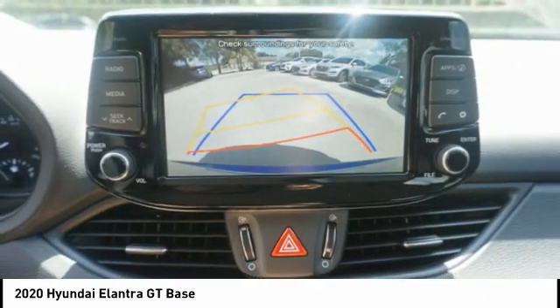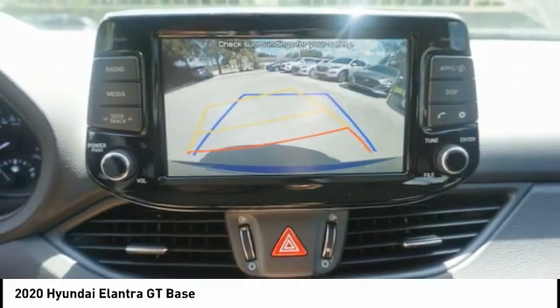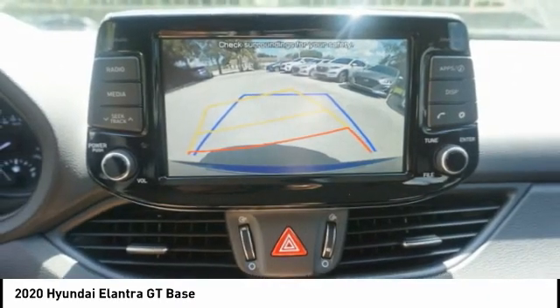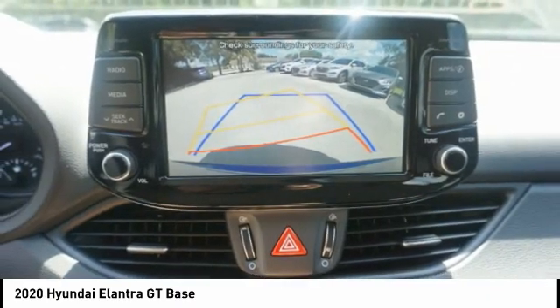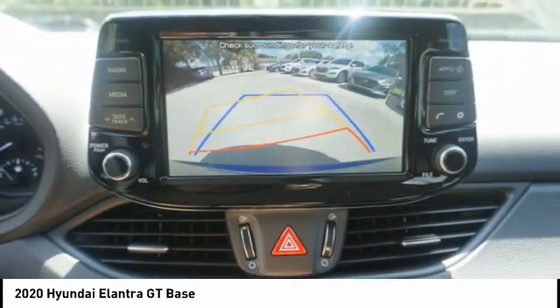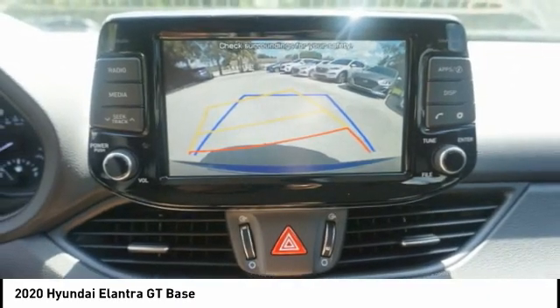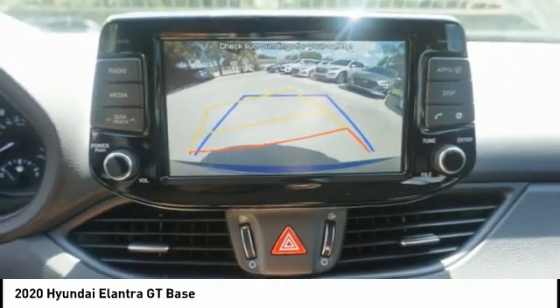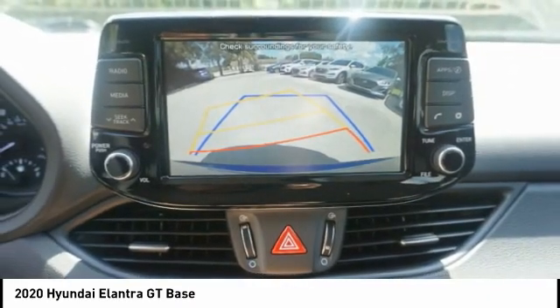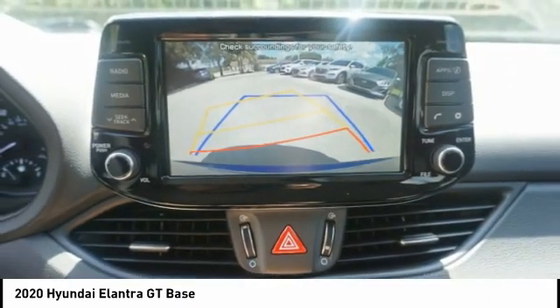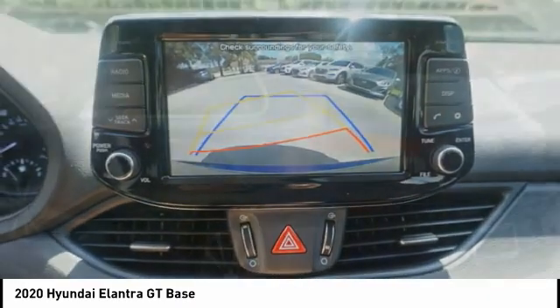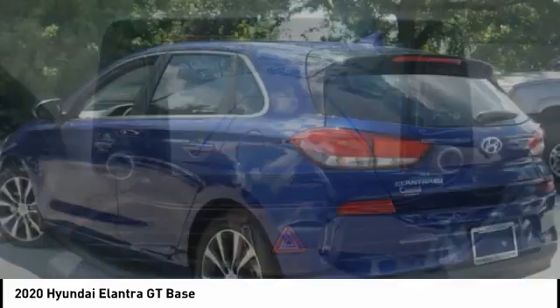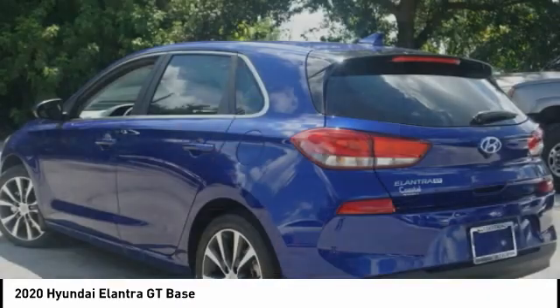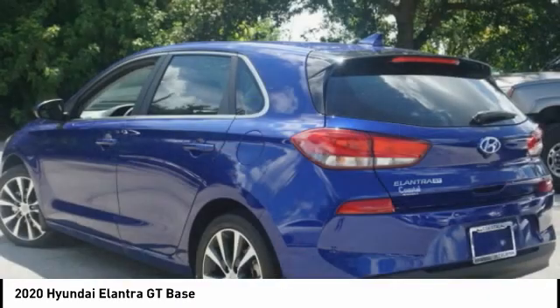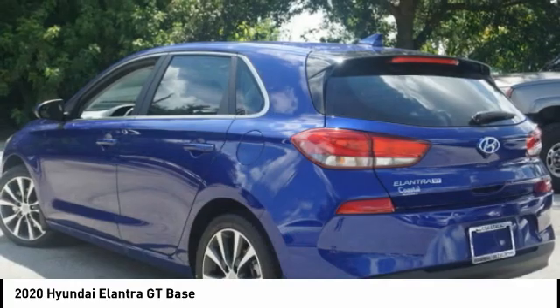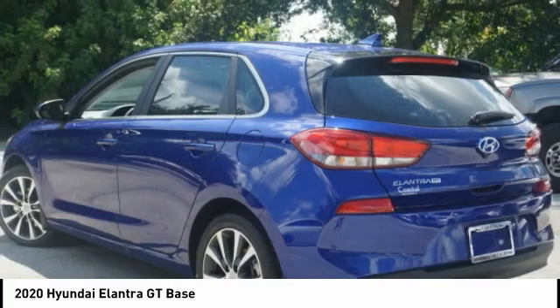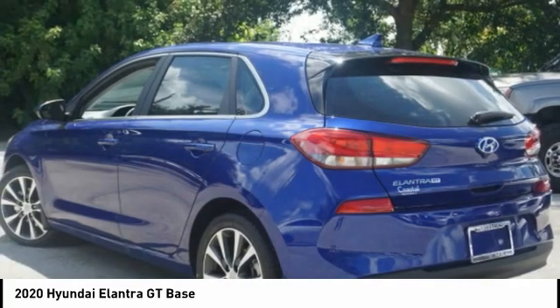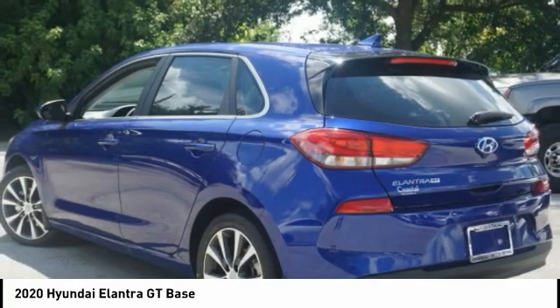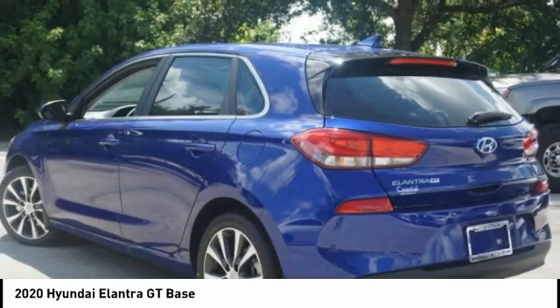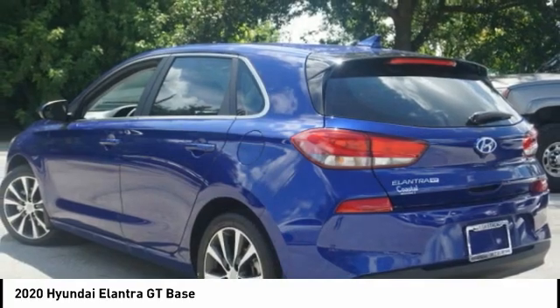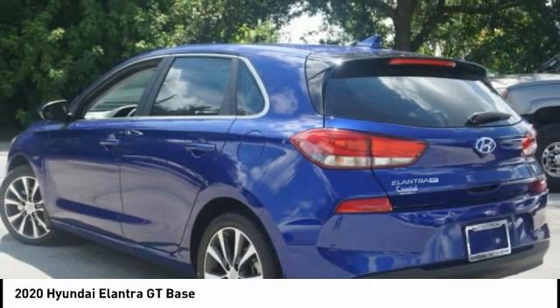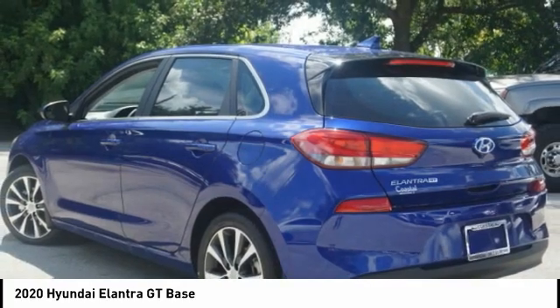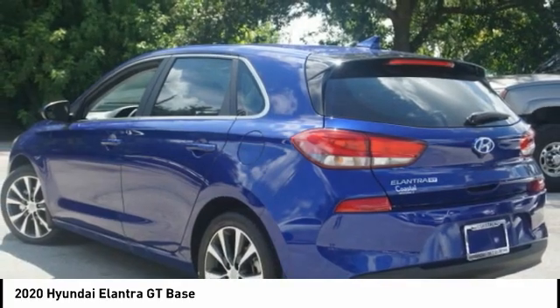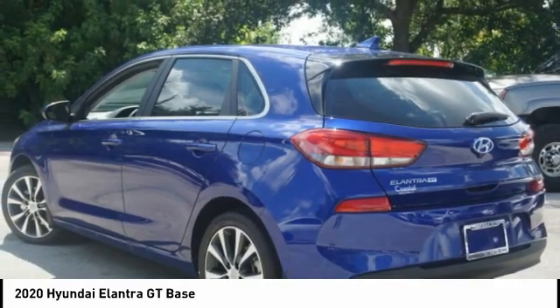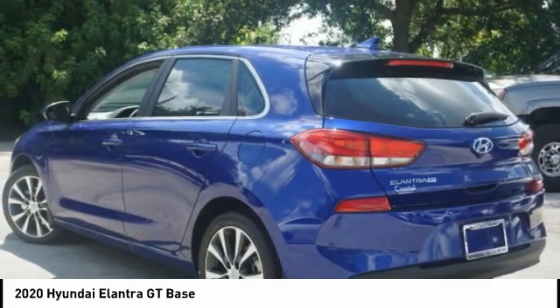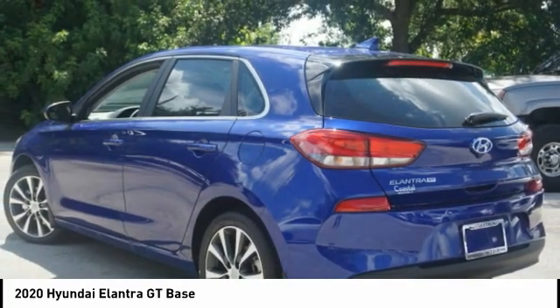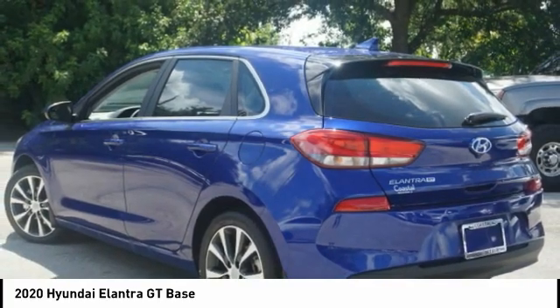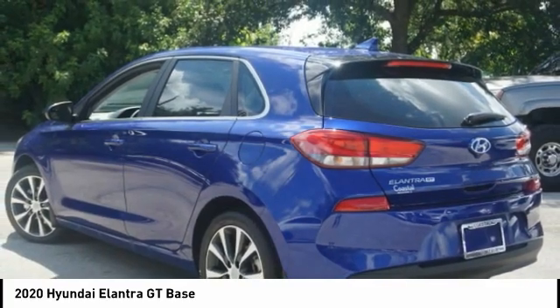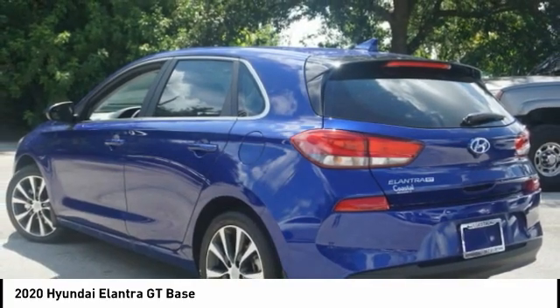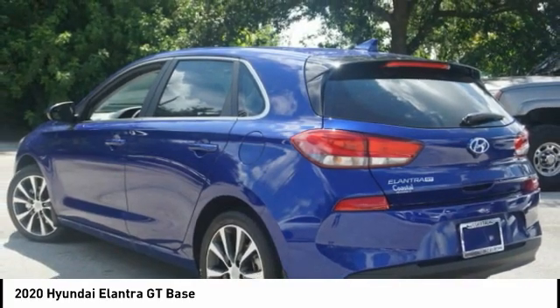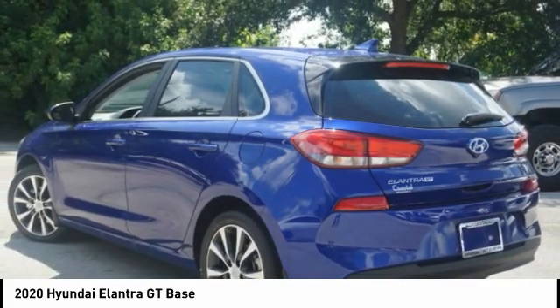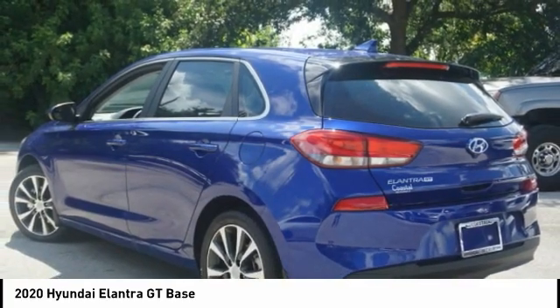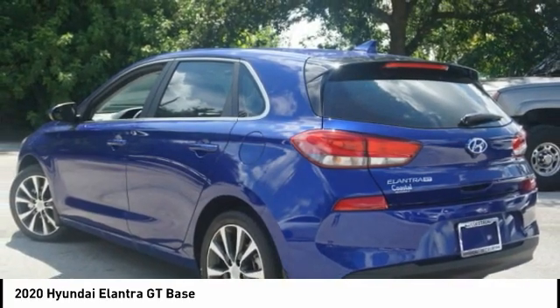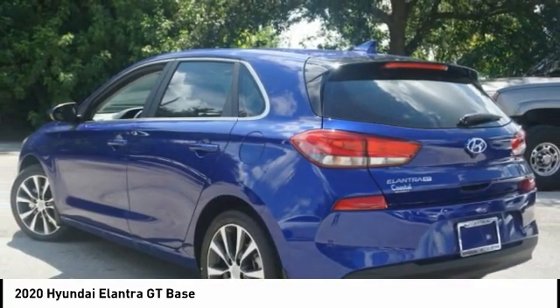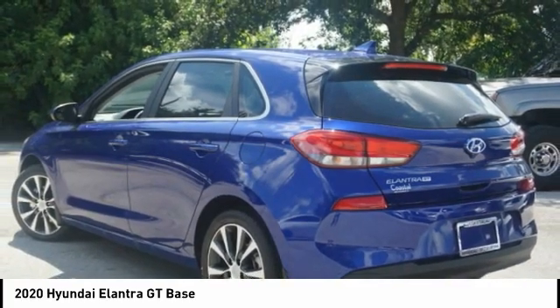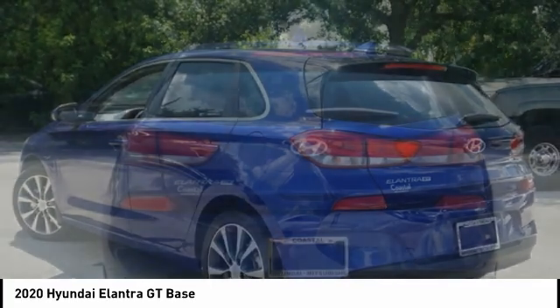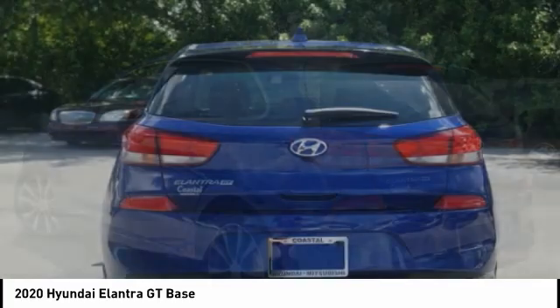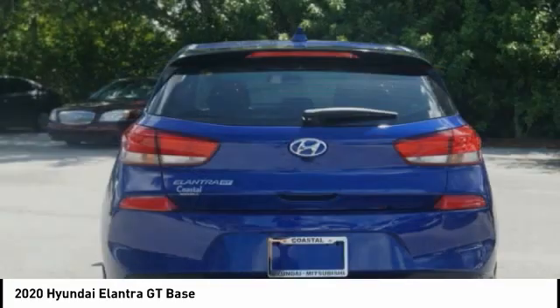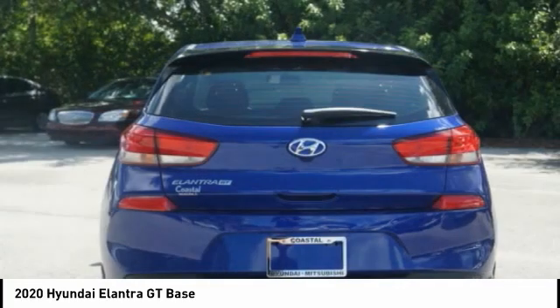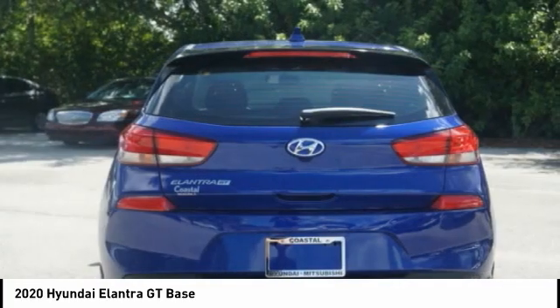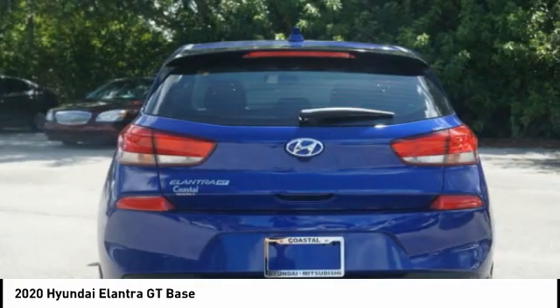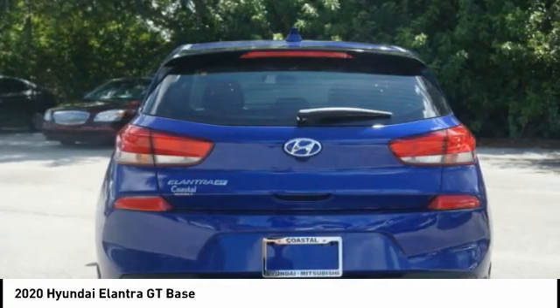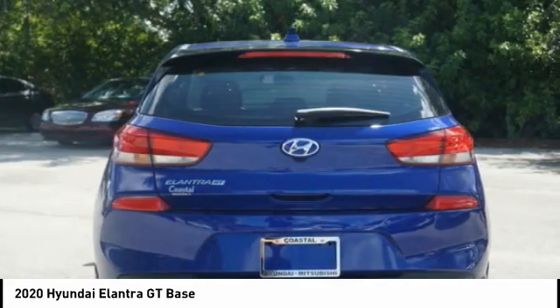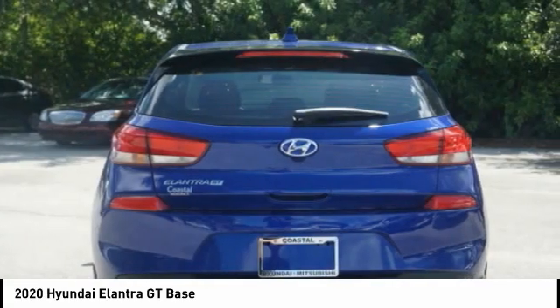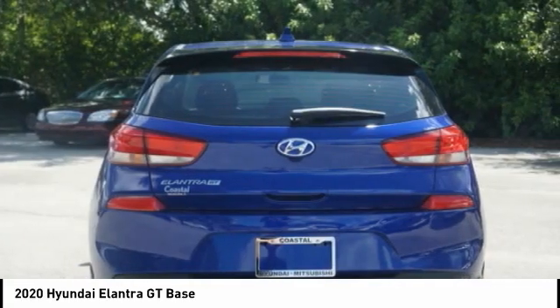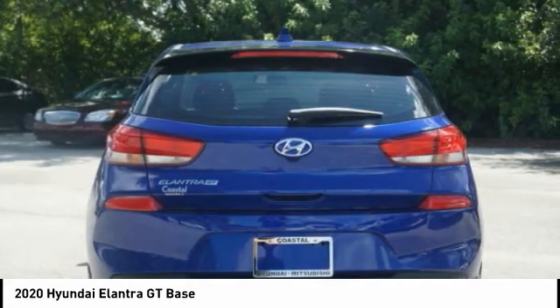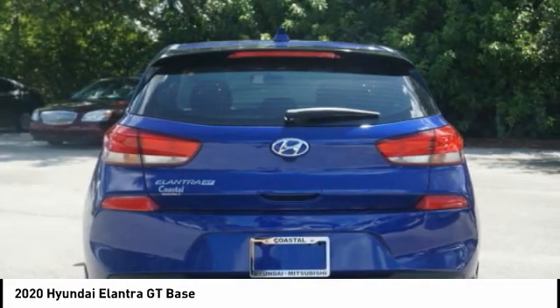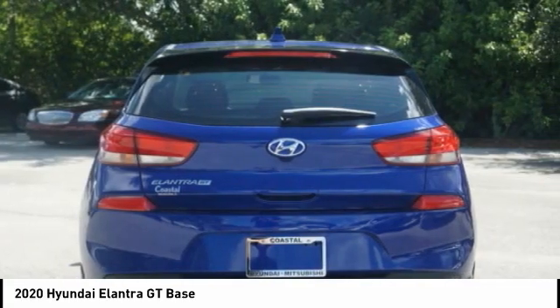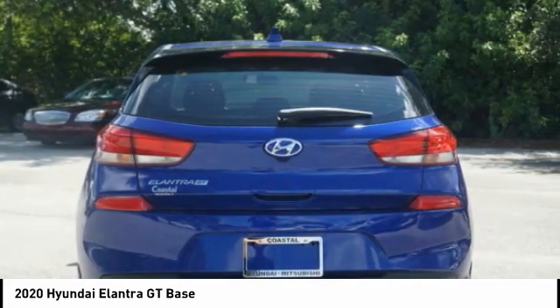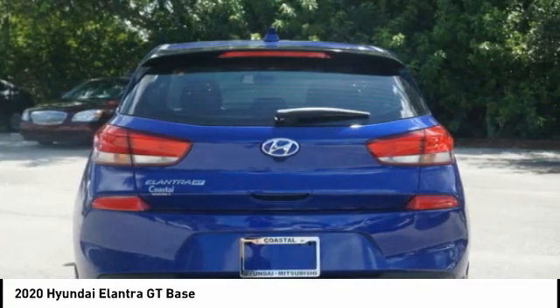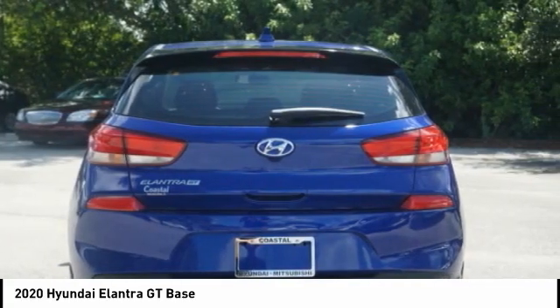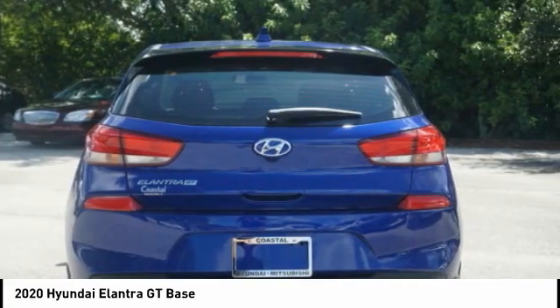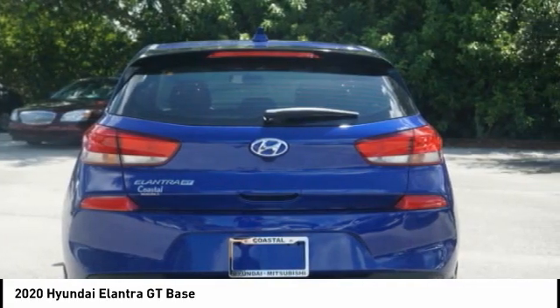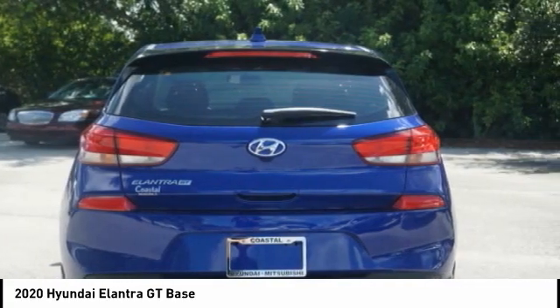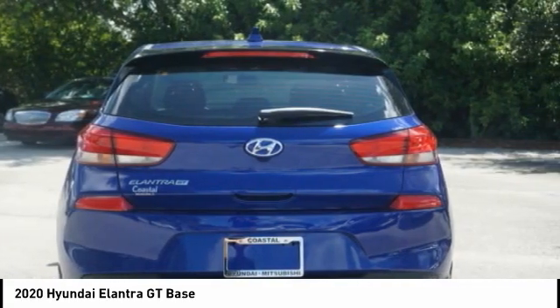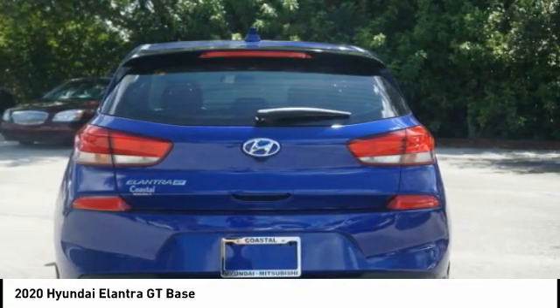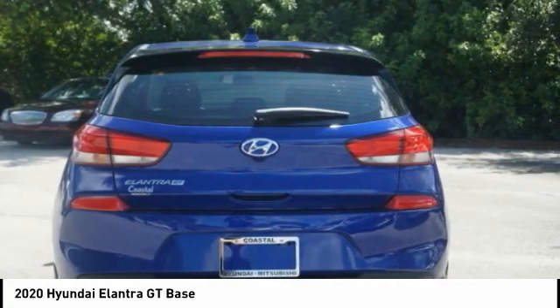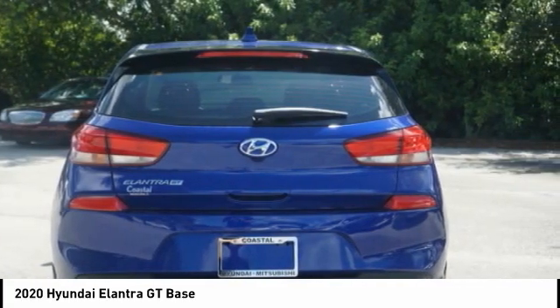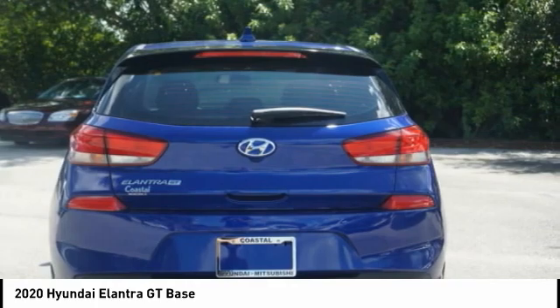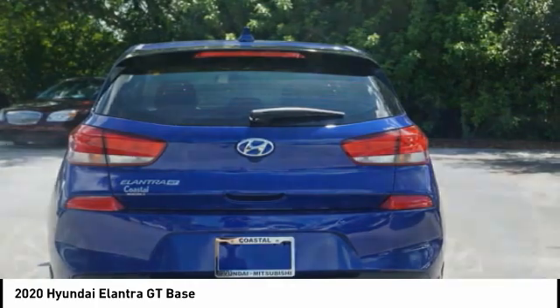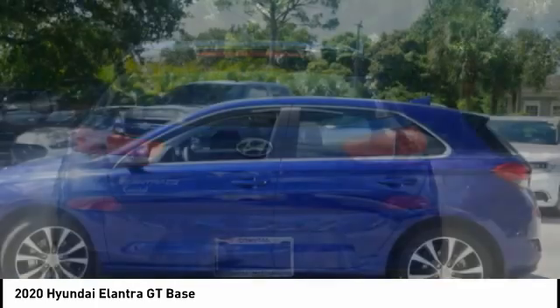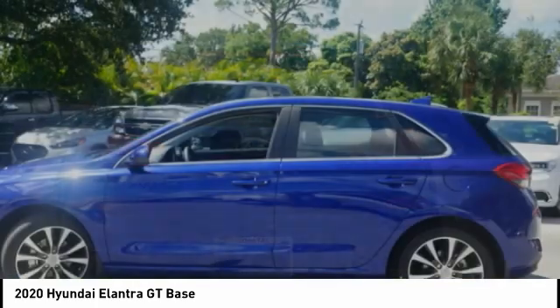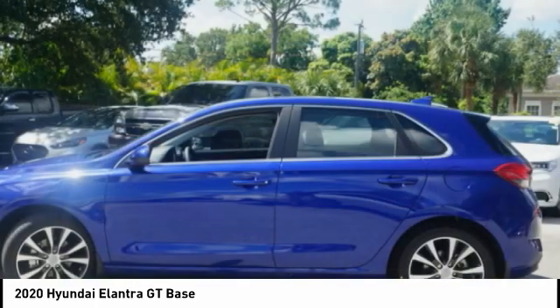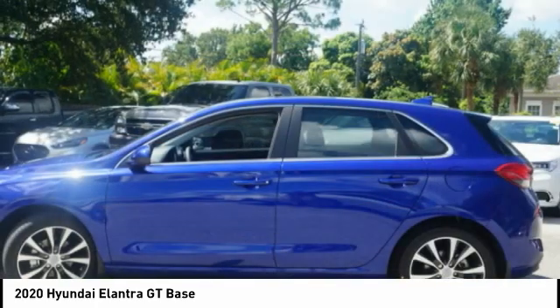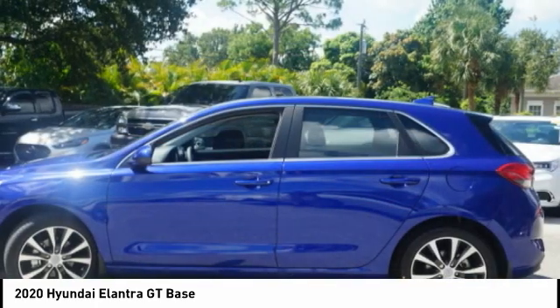Bluetooth connectivity is also included. This isn't just a vehicle — it's an experience. So stop in for a test drive today.